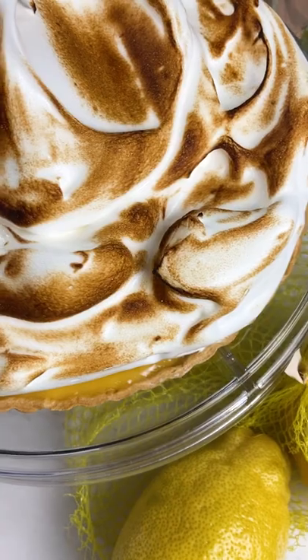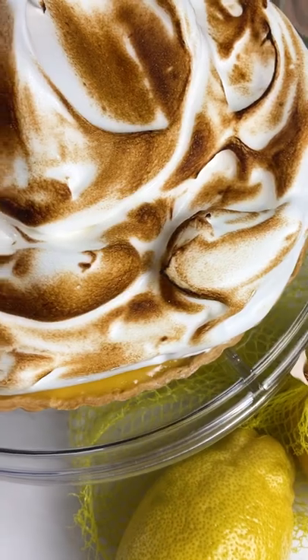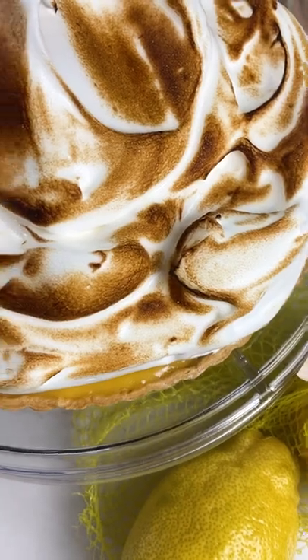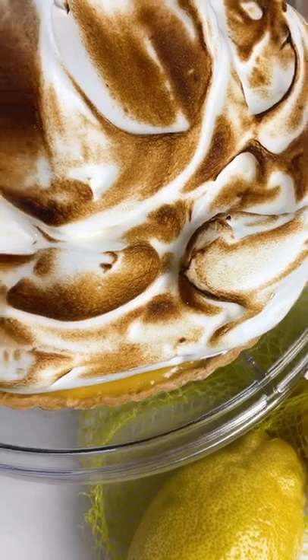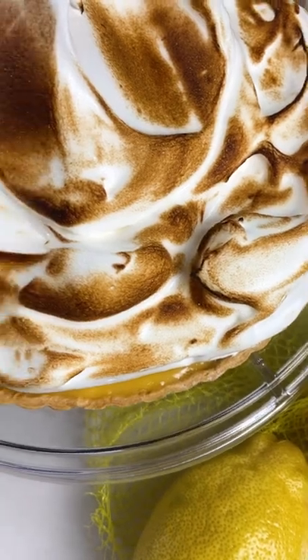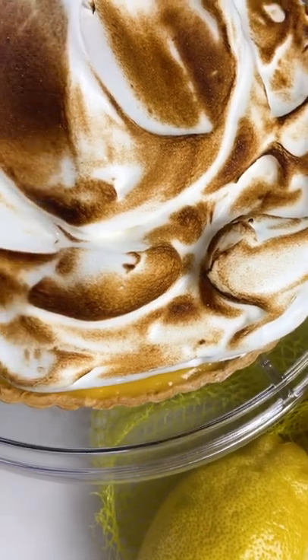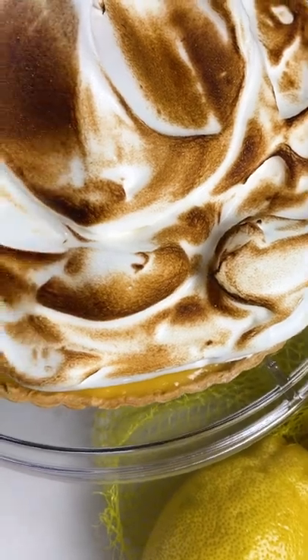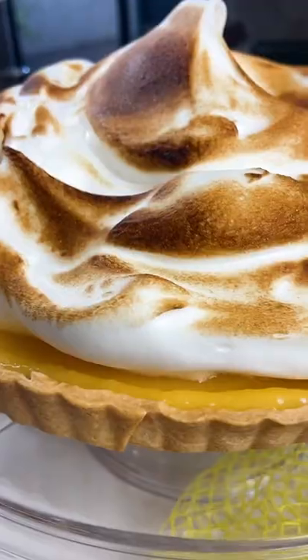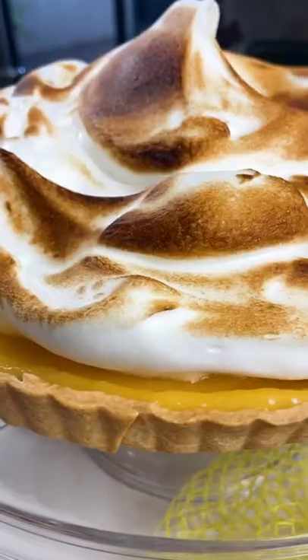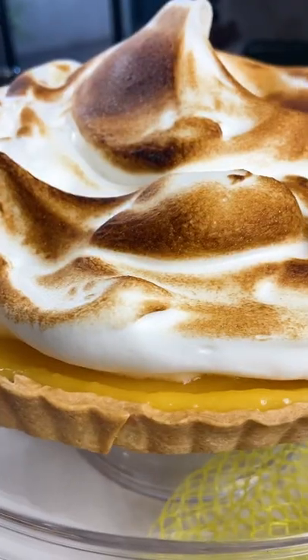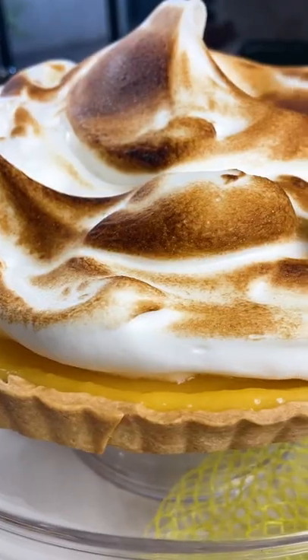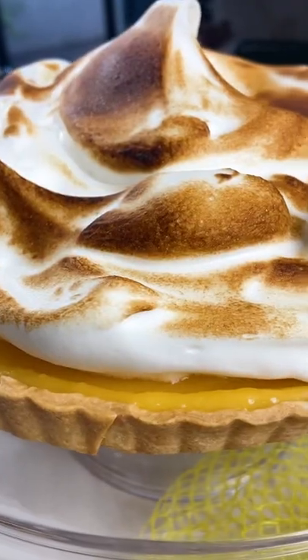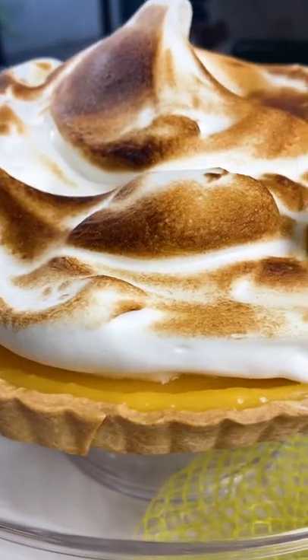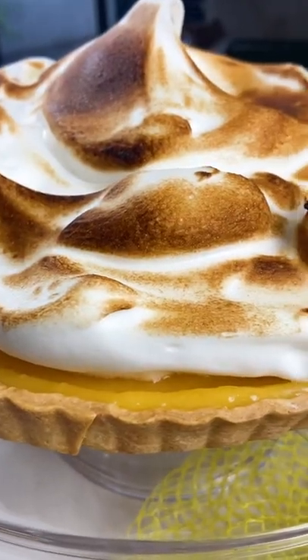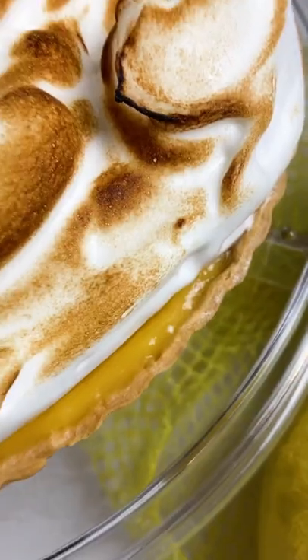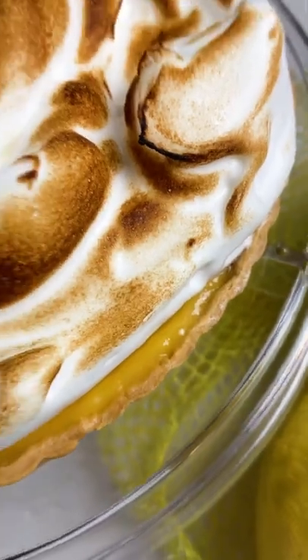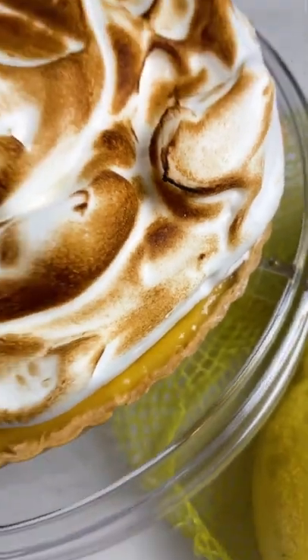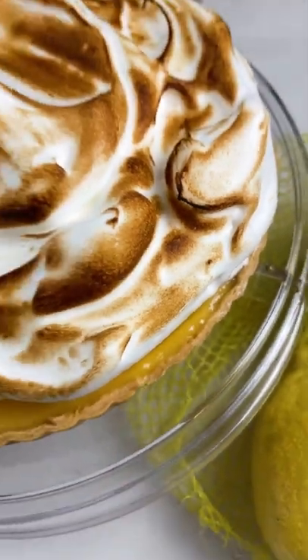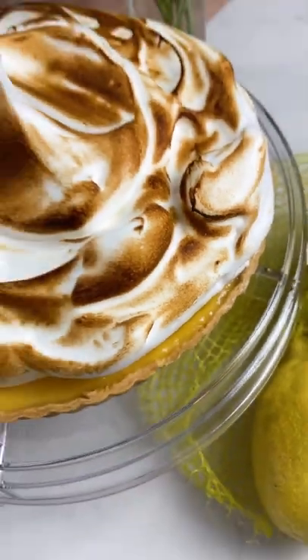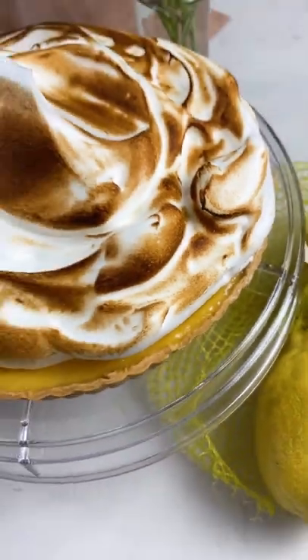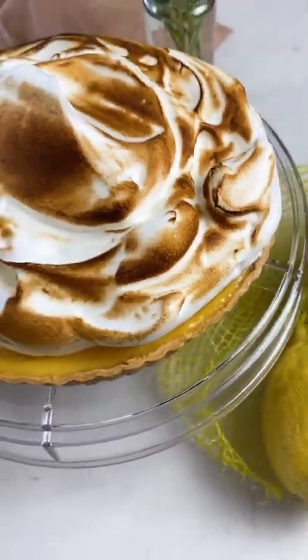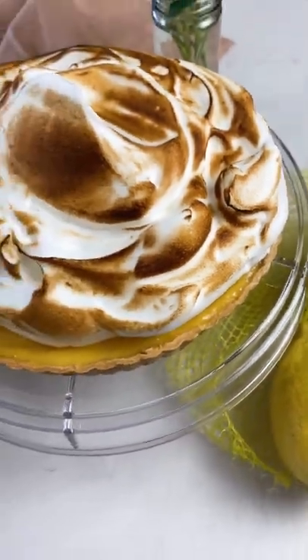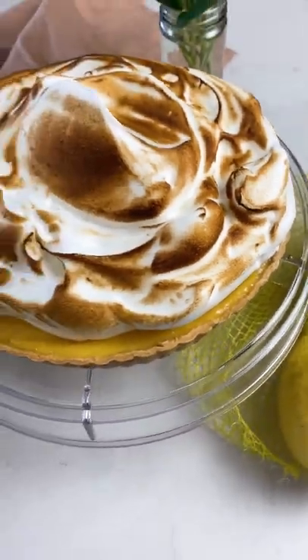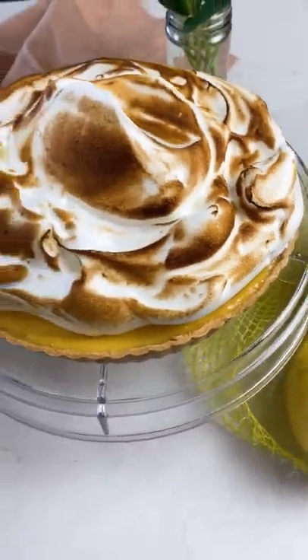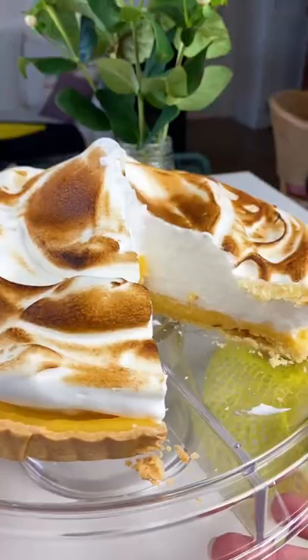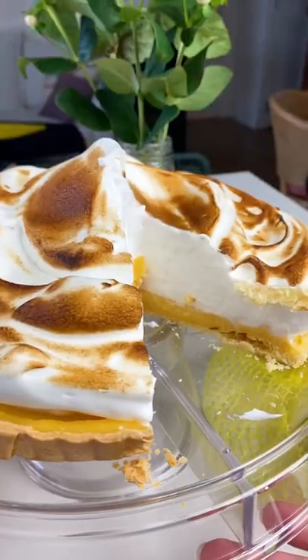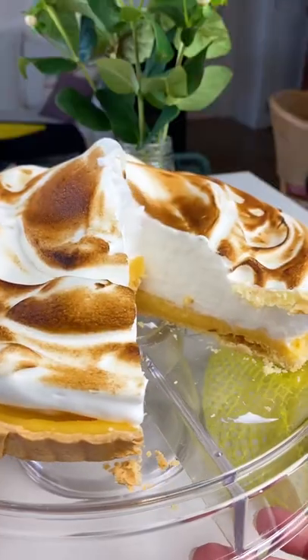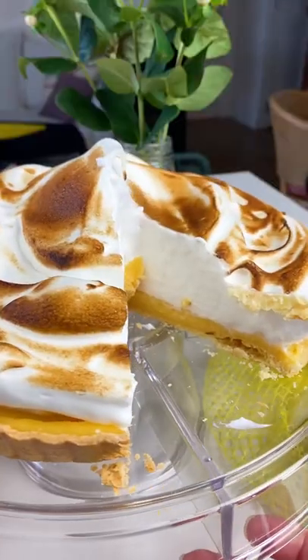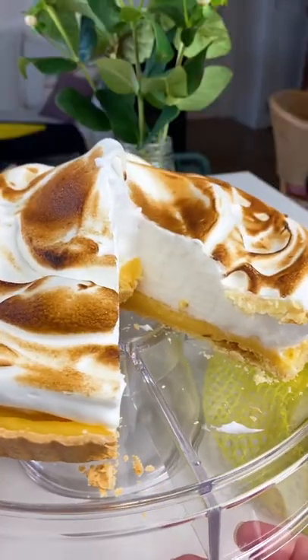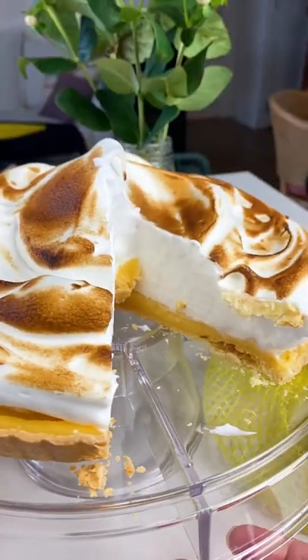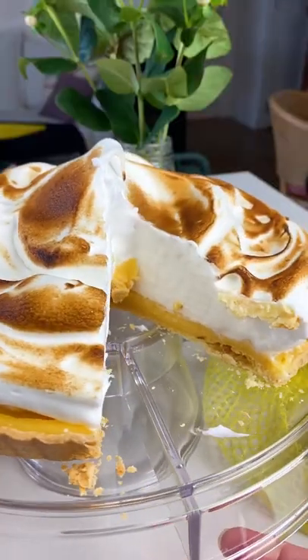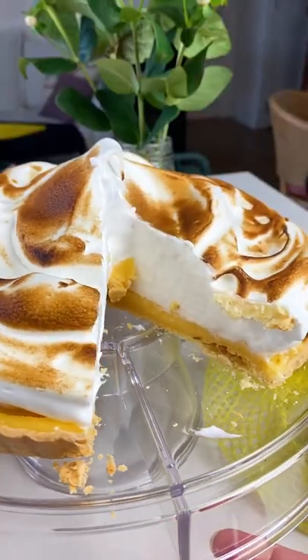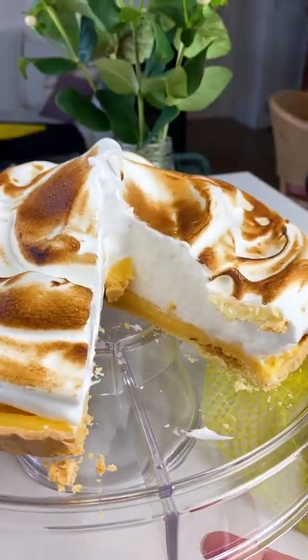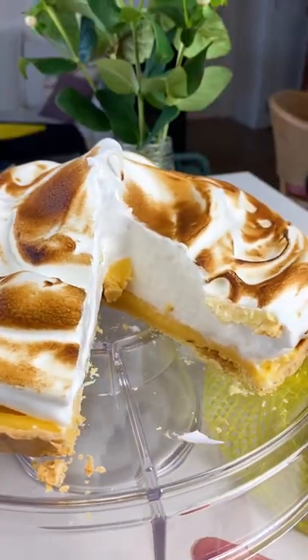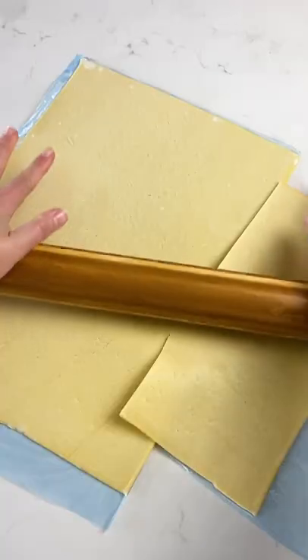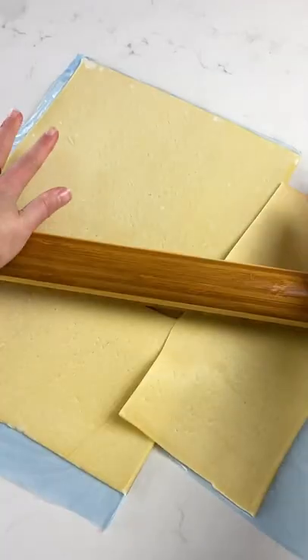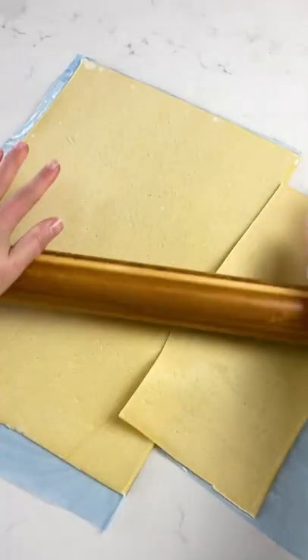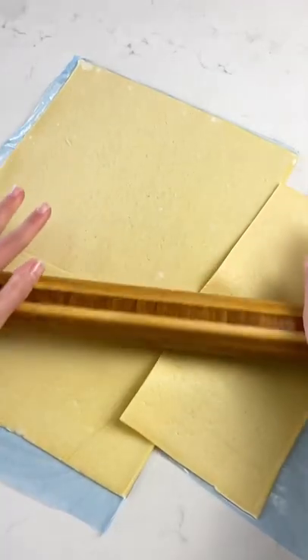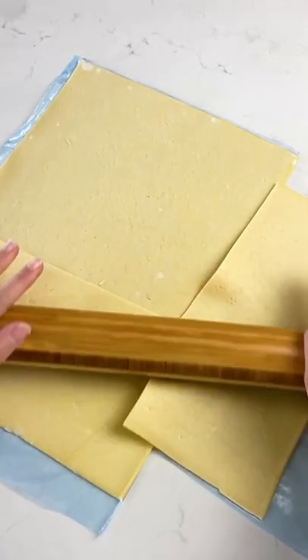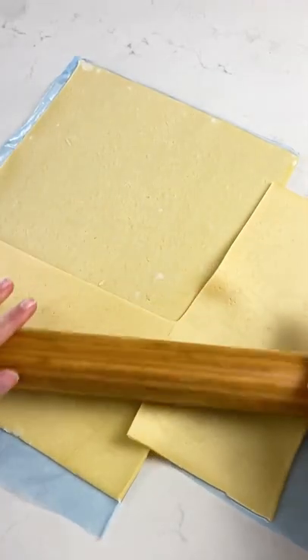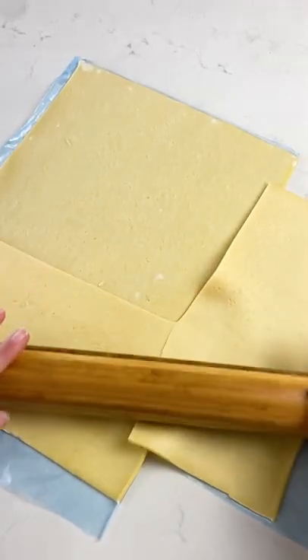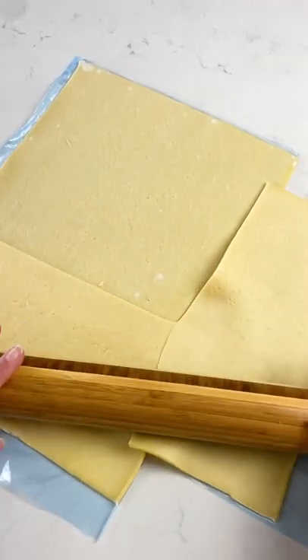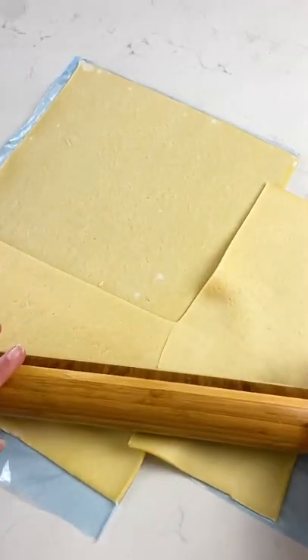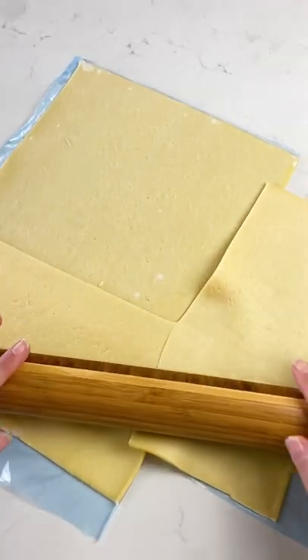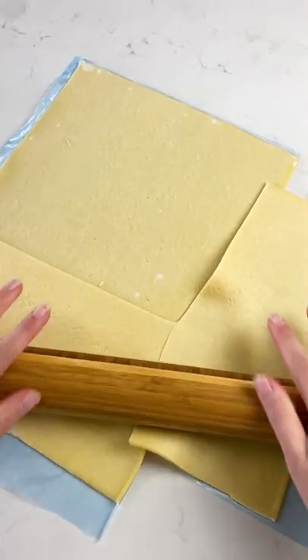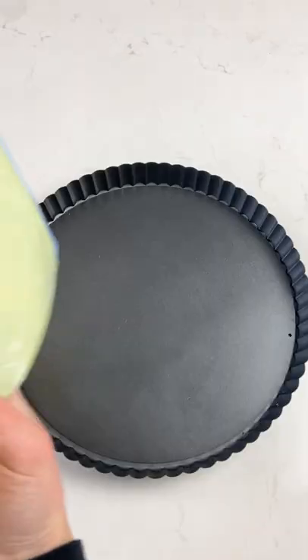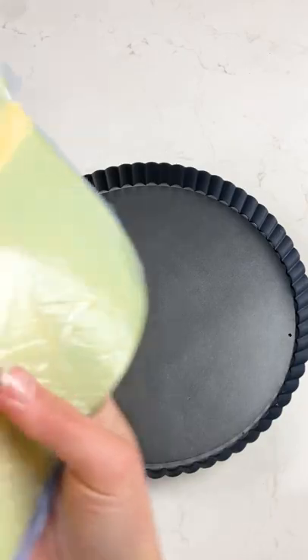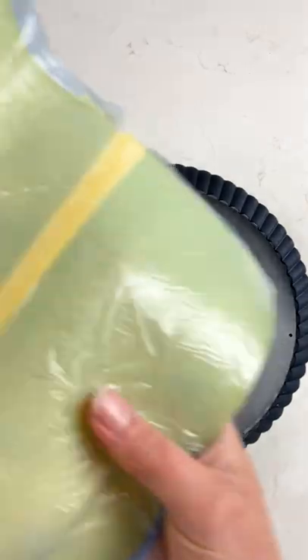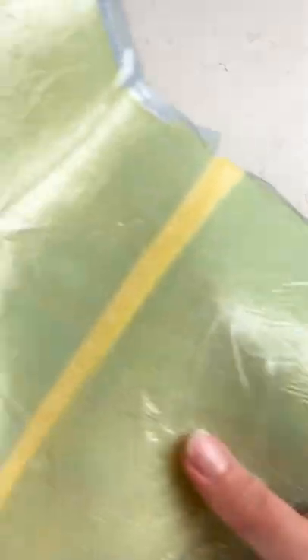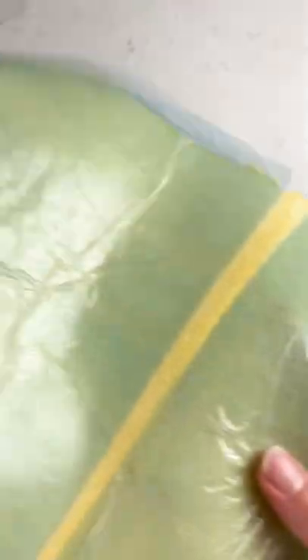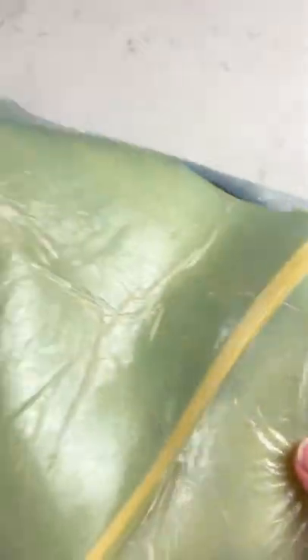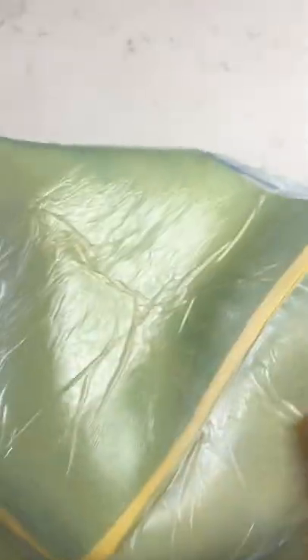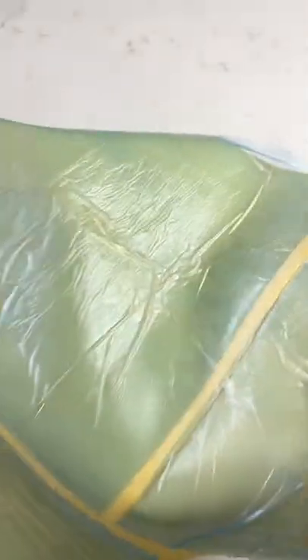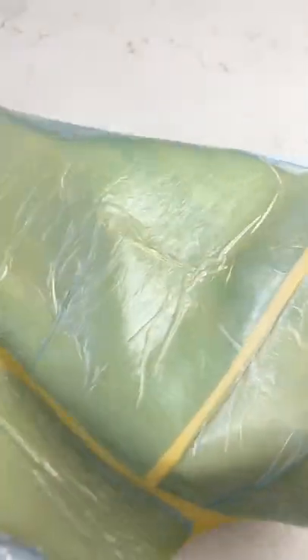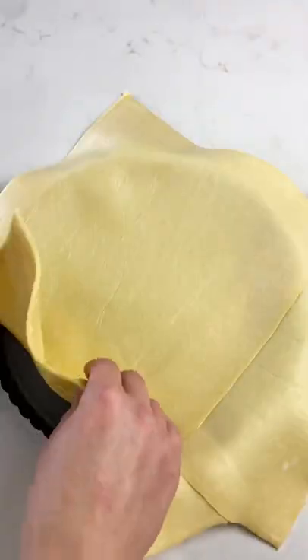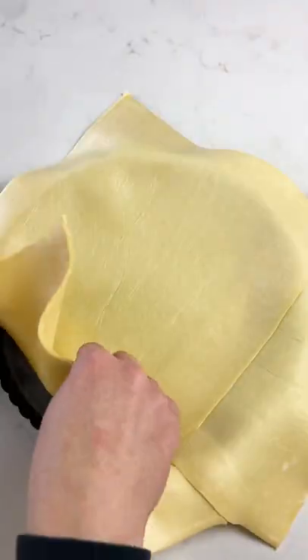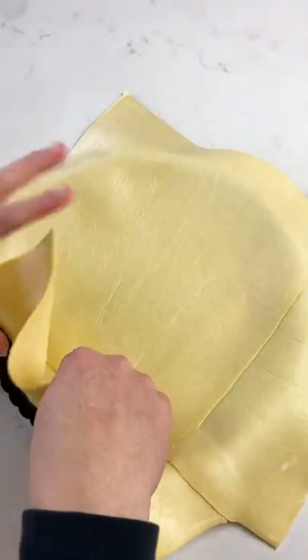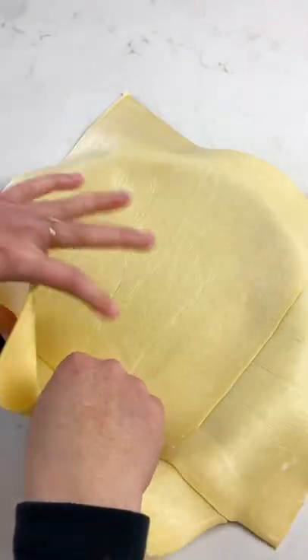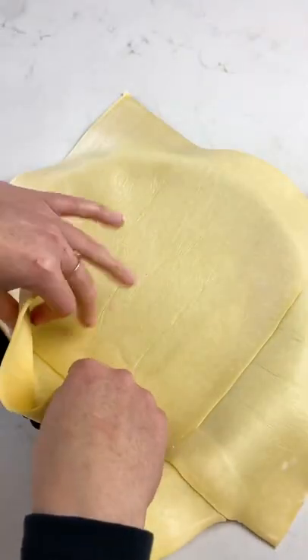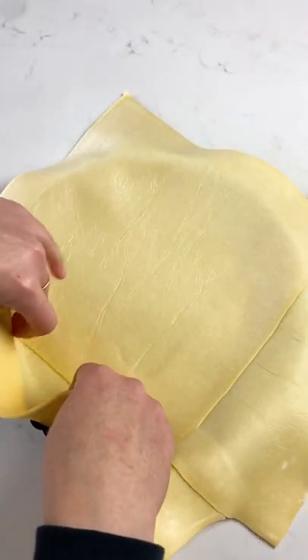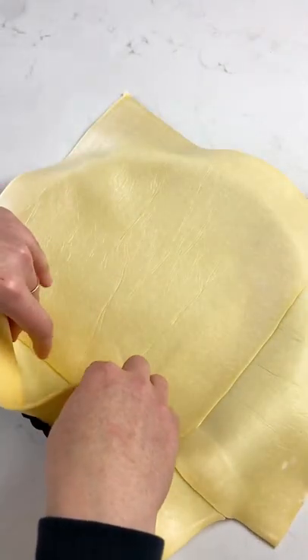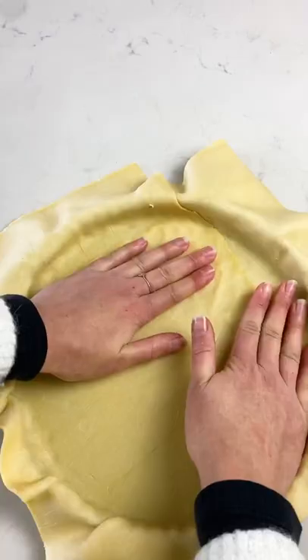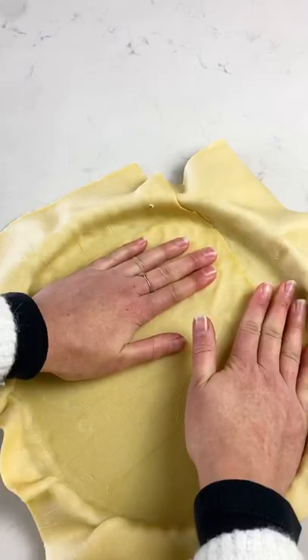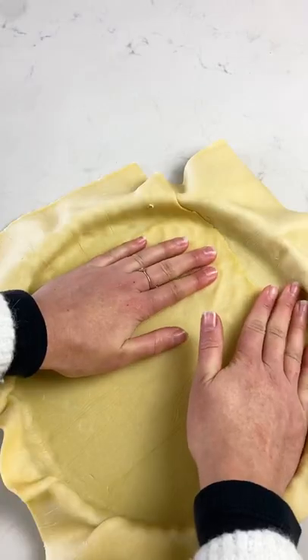This lemon meringue pie is so easy to make, you can do it while you work from home. For legal reasons, that is not a validated claim by the way.